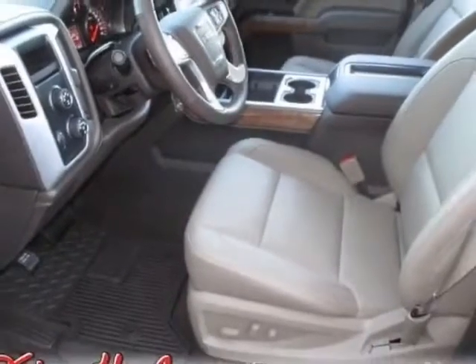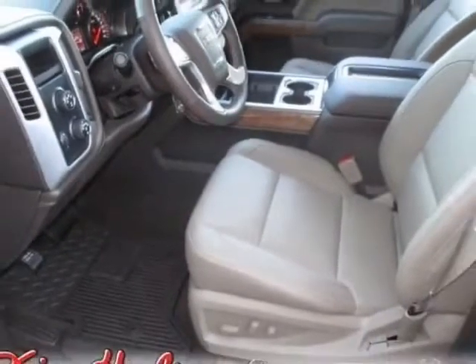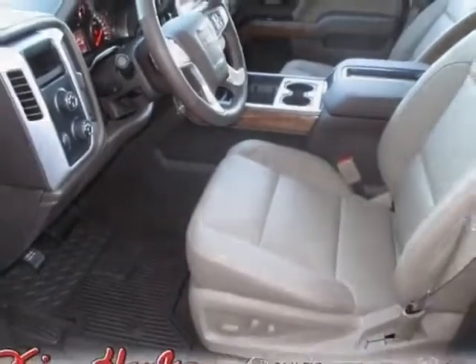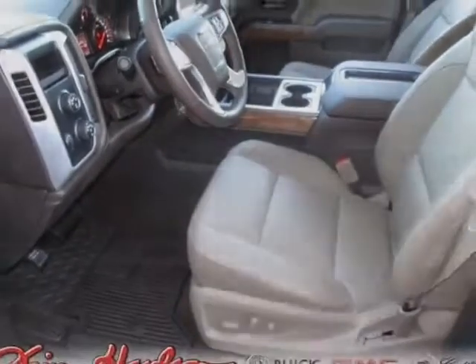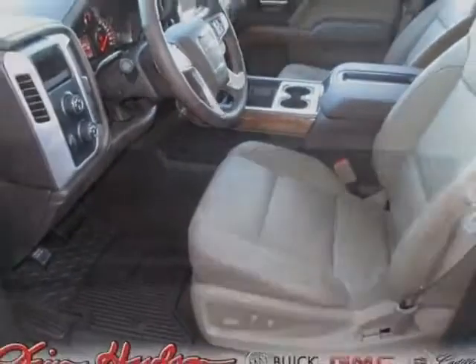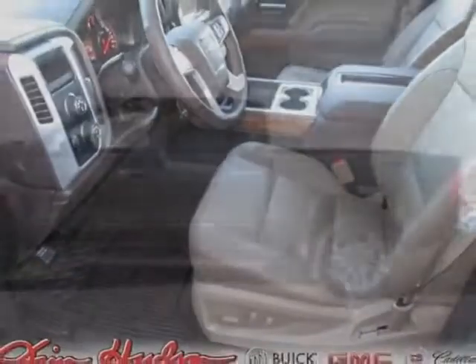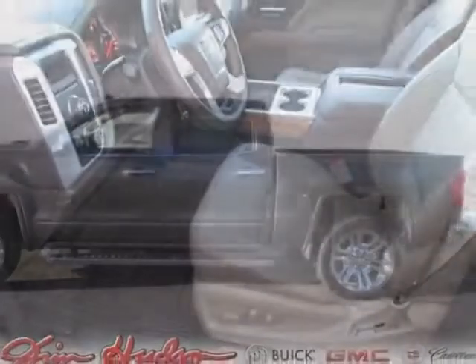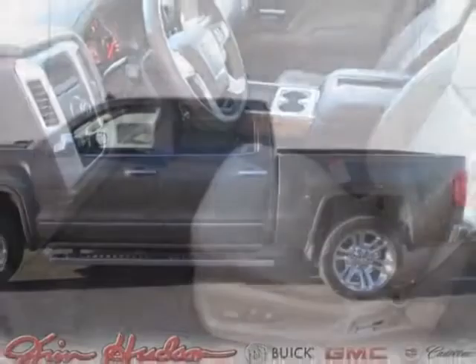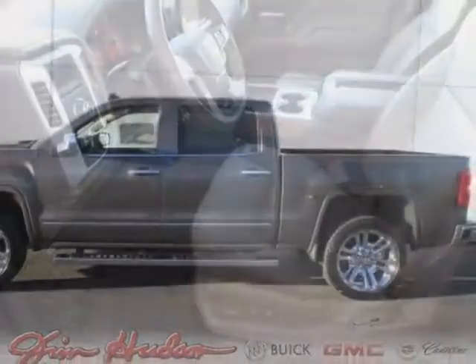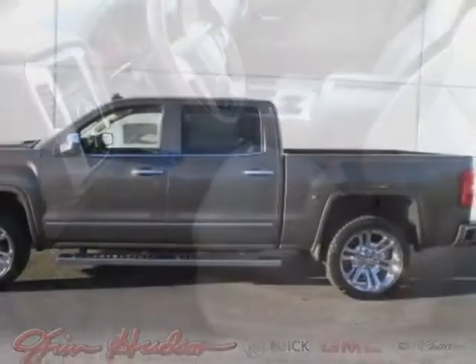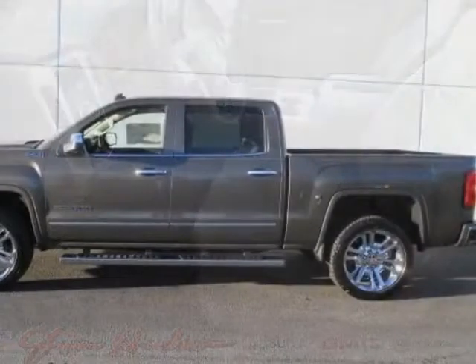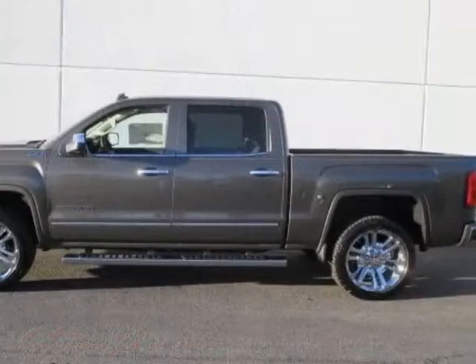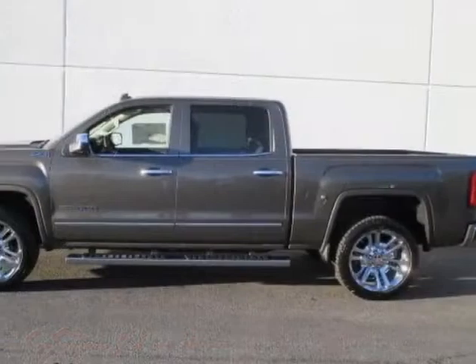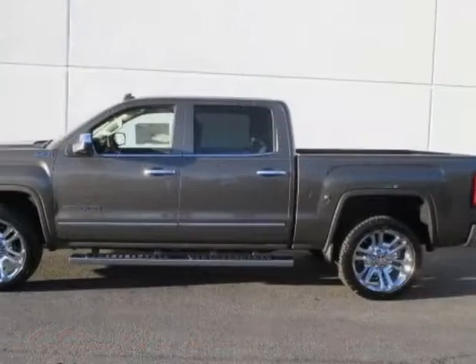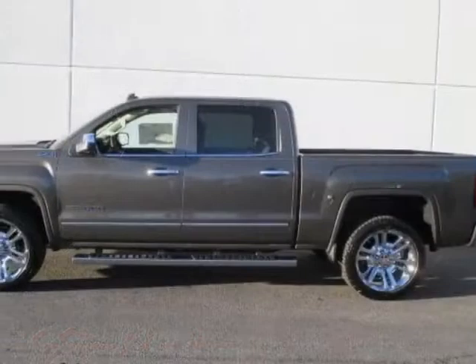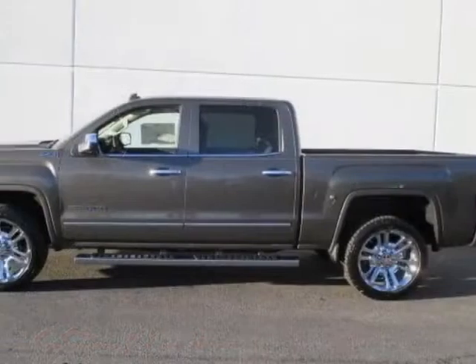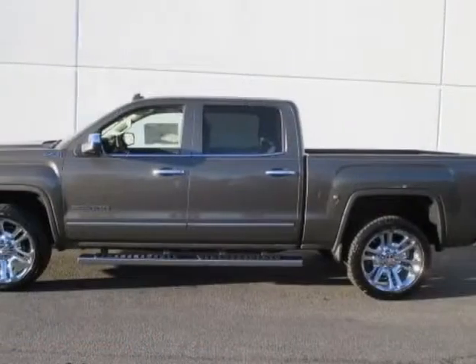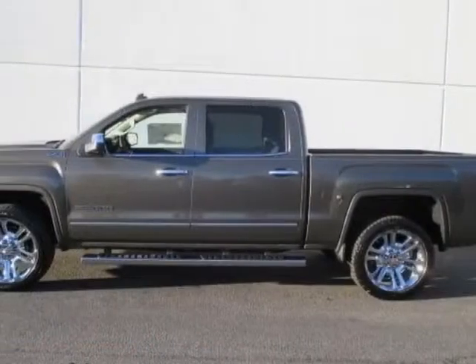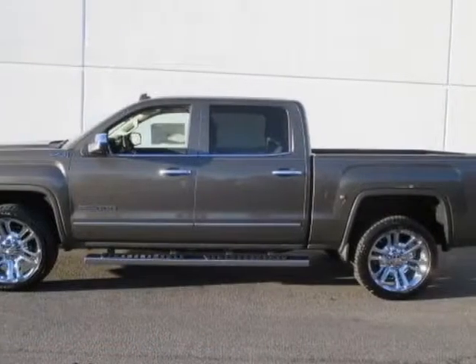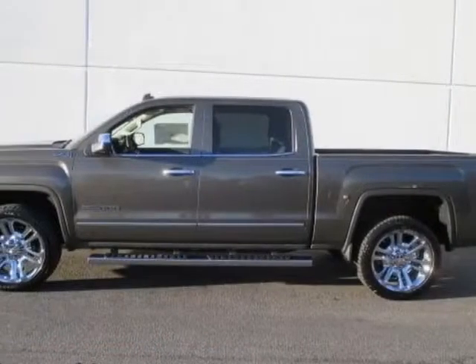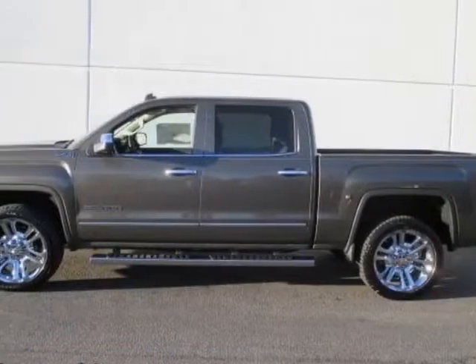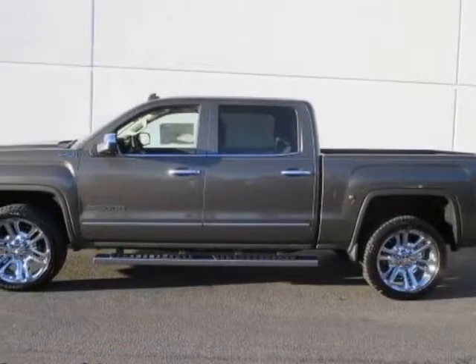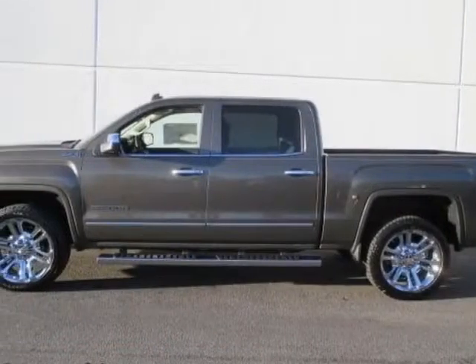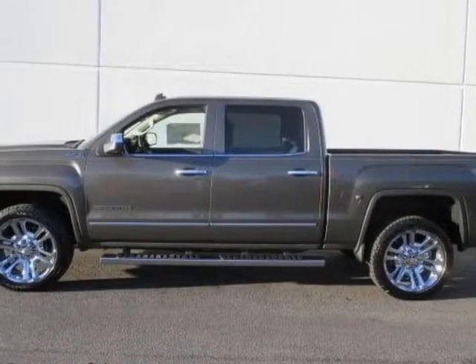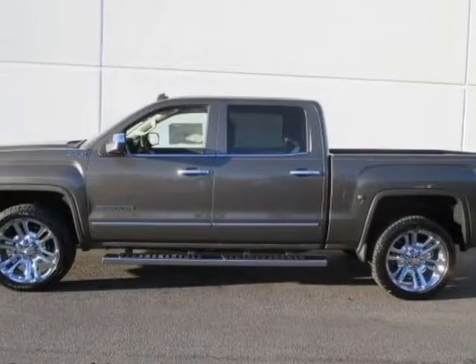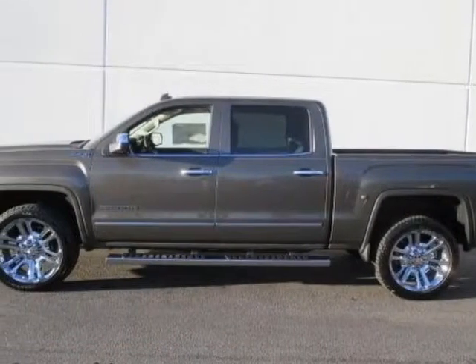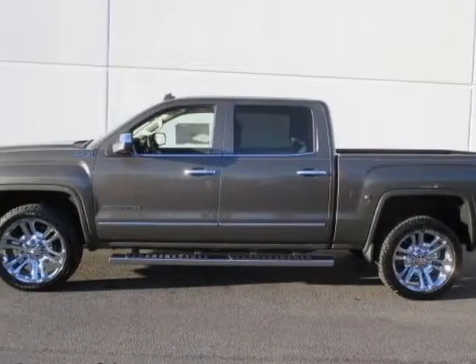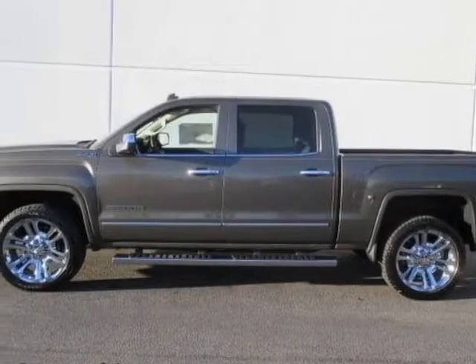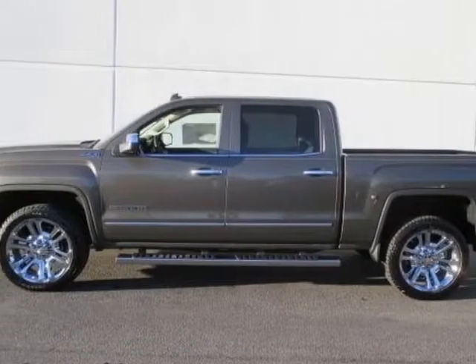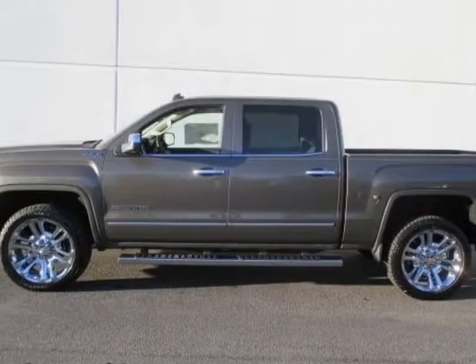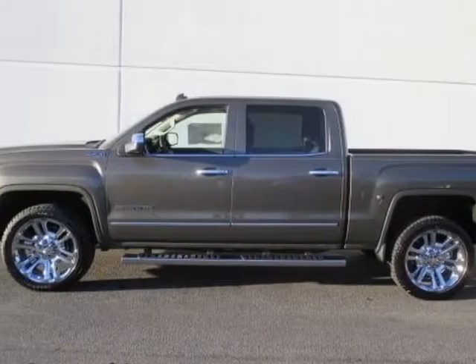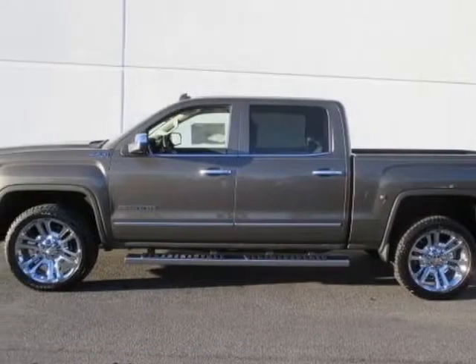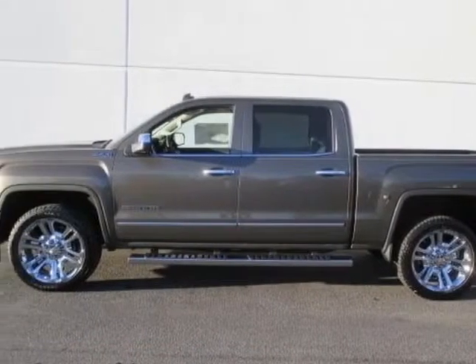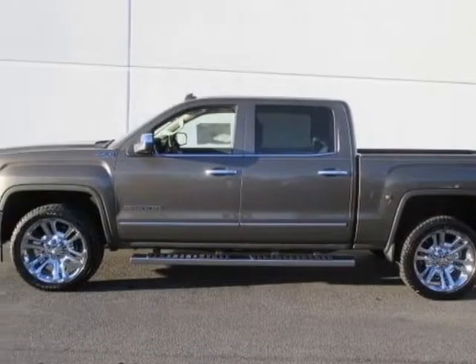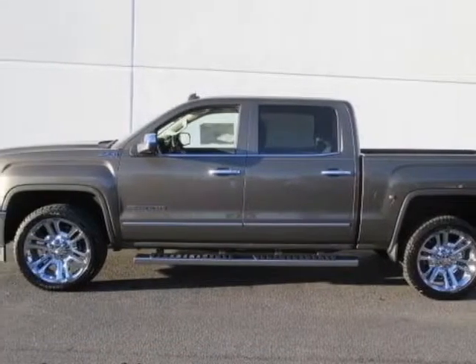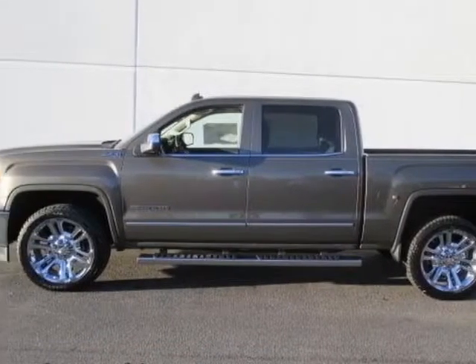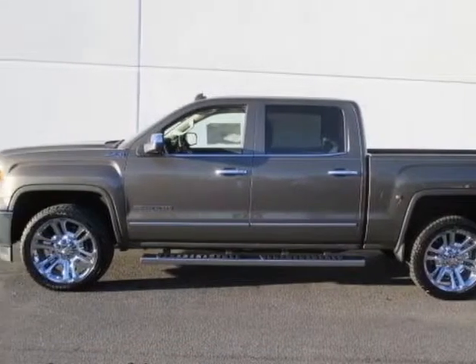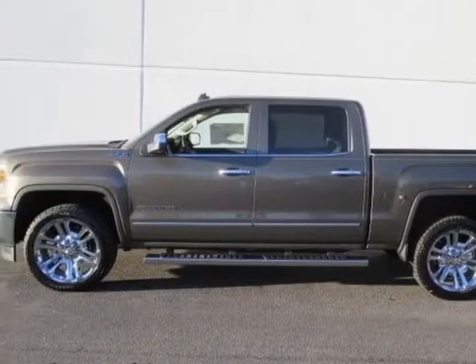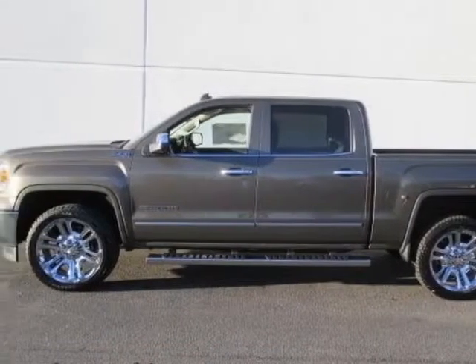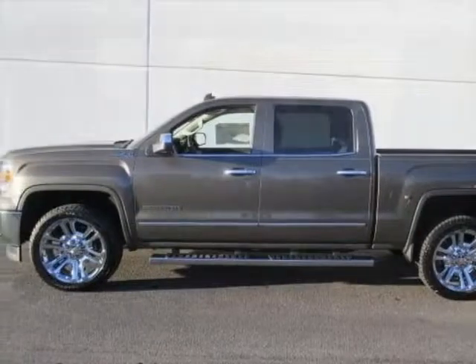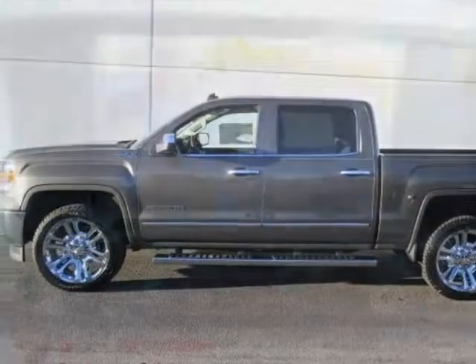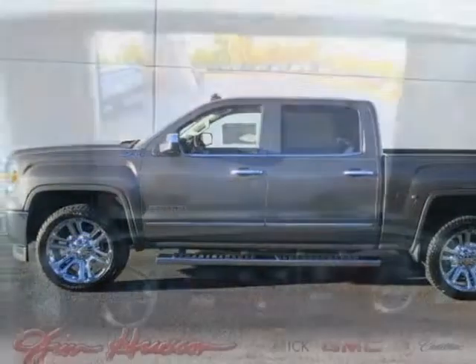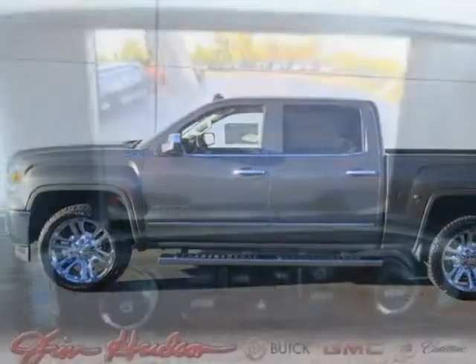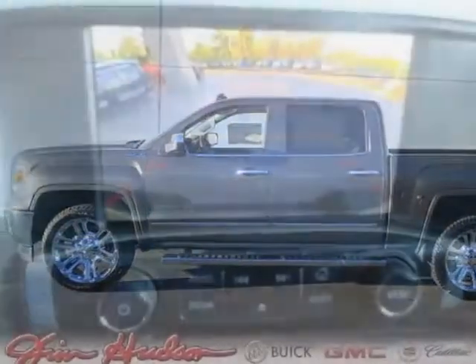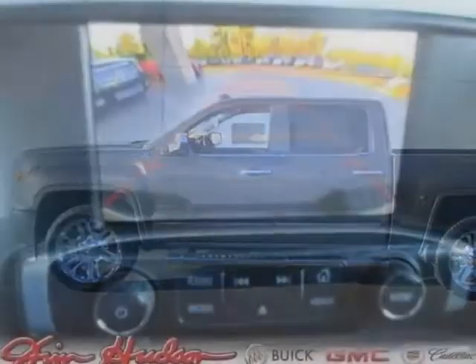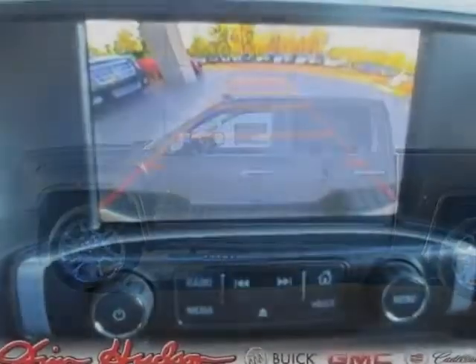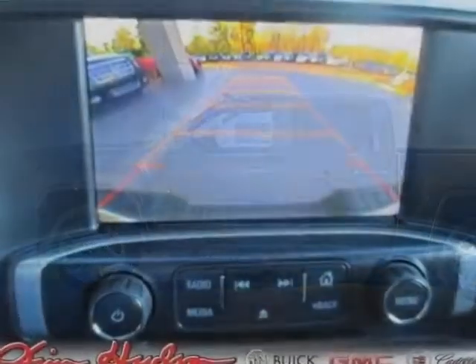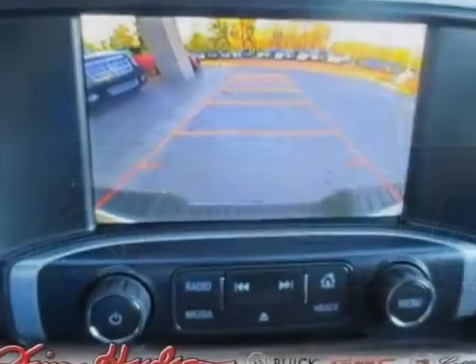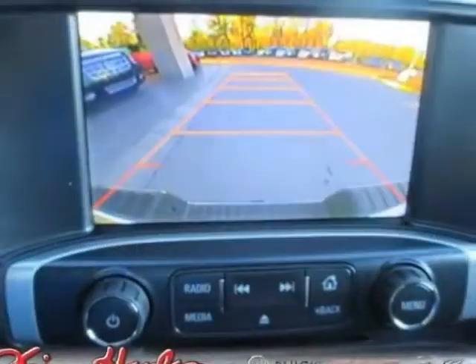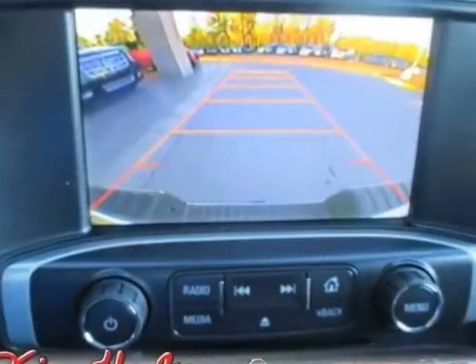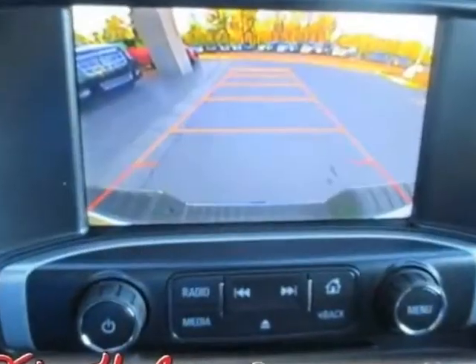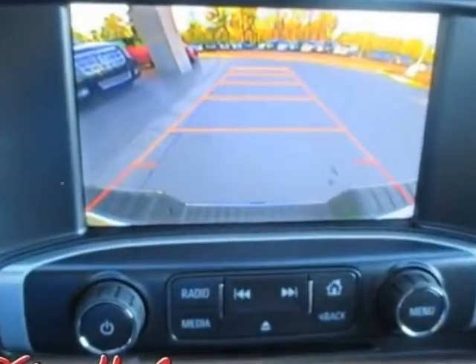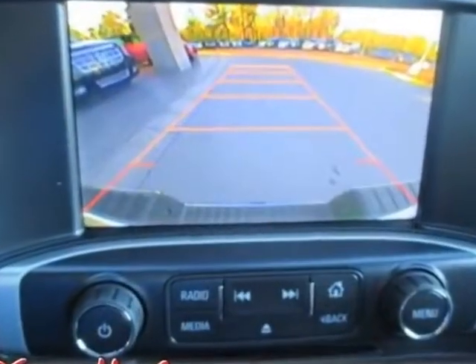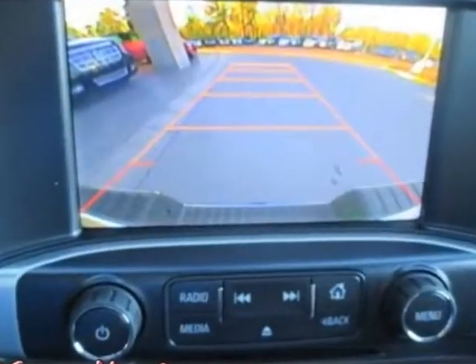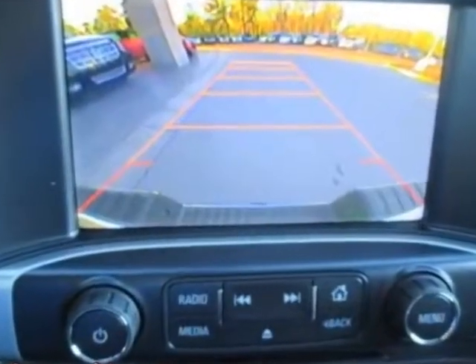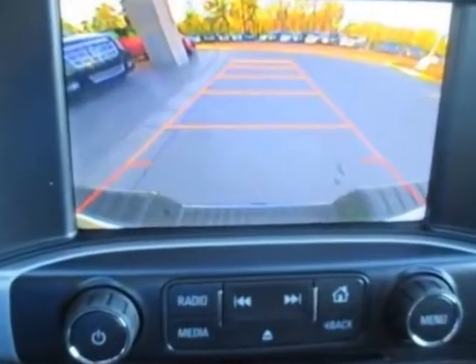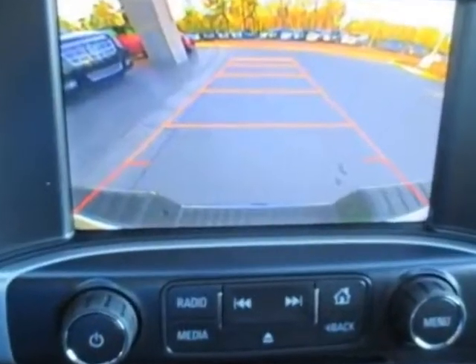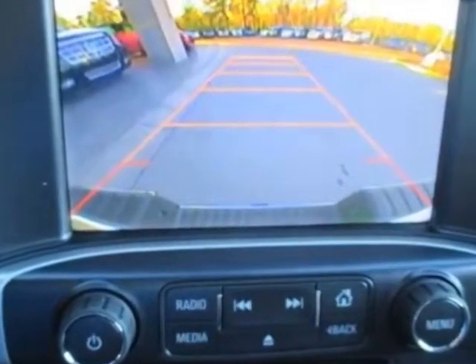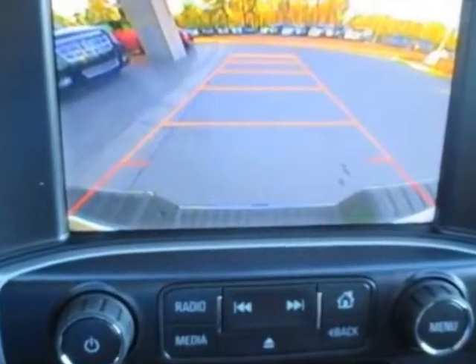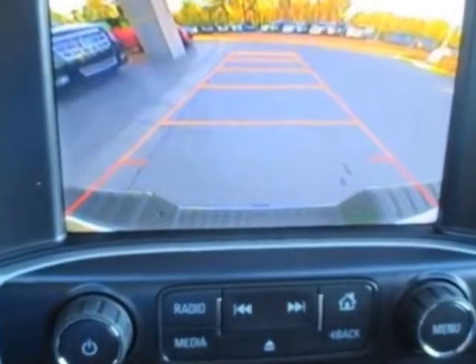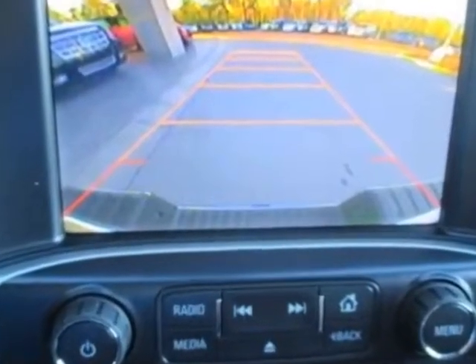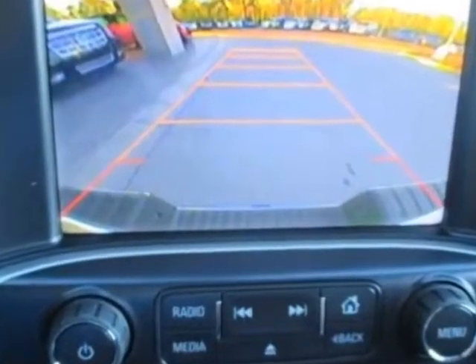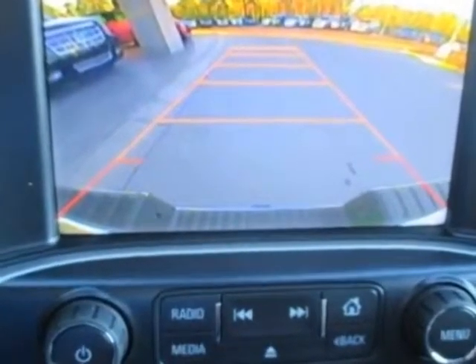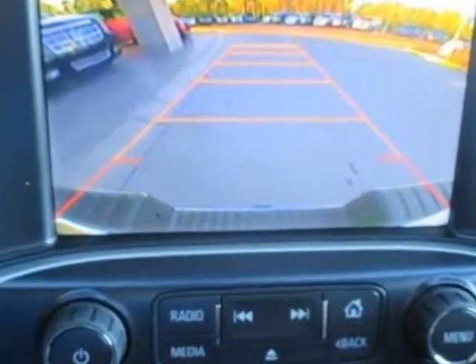This Sierra 1500 boasts a 5.3 liter engine and has a 6 speed automatic transmission.